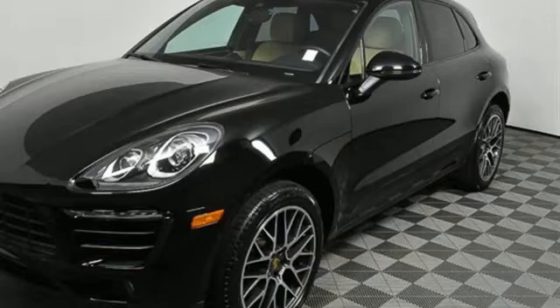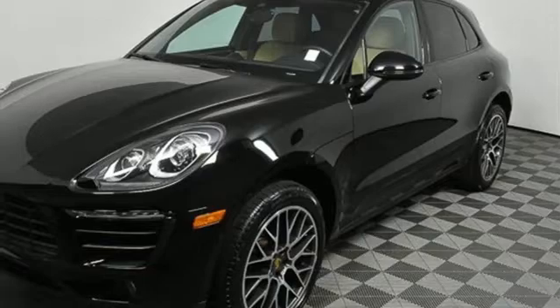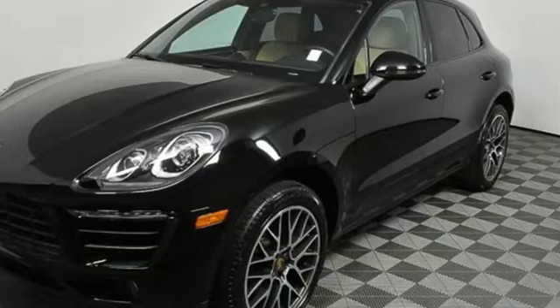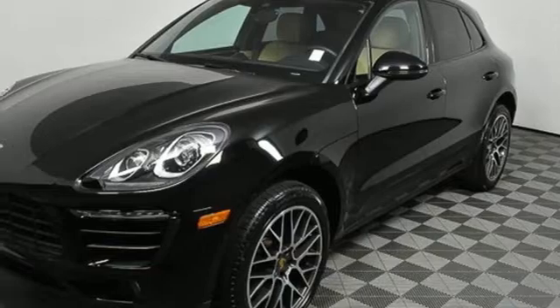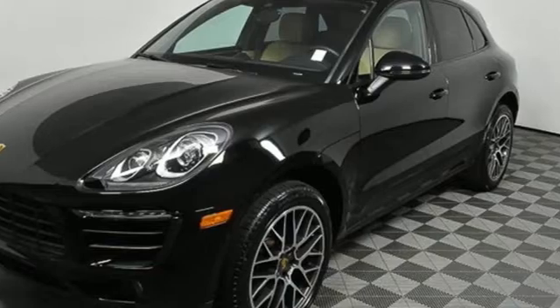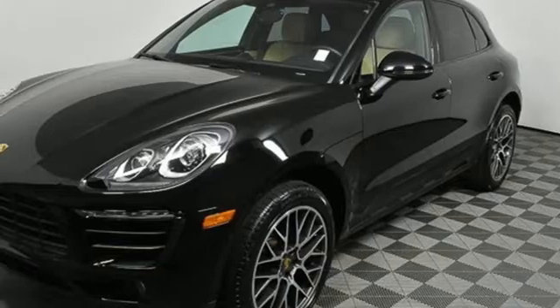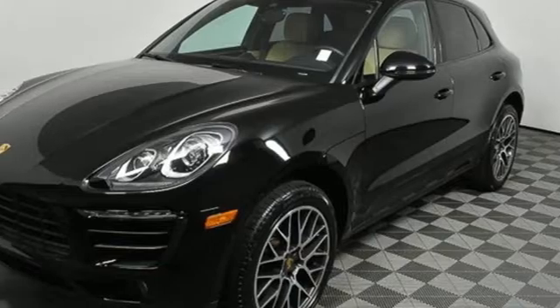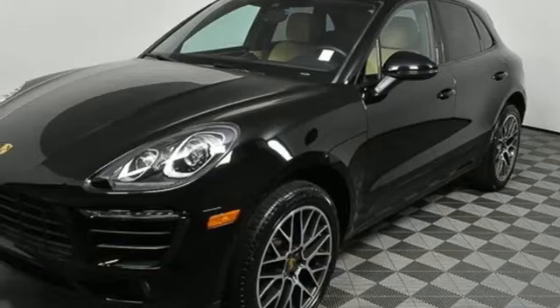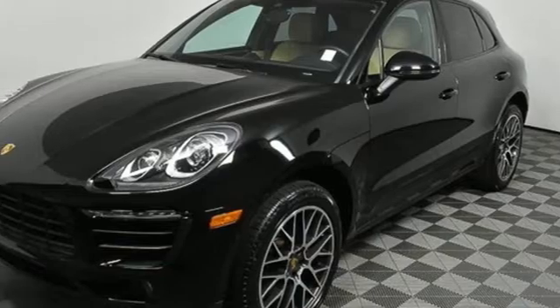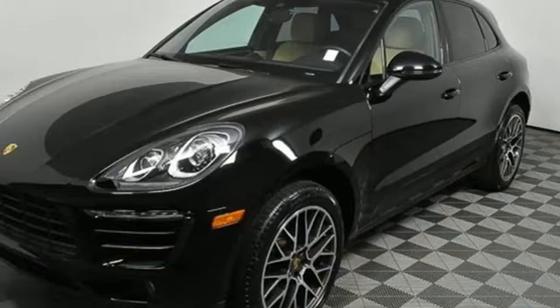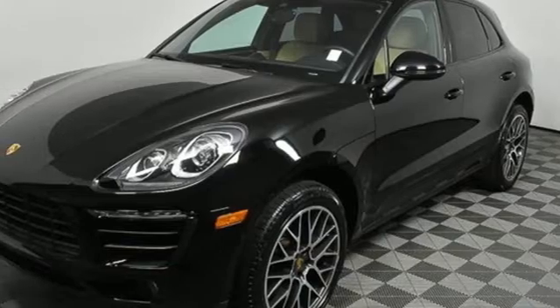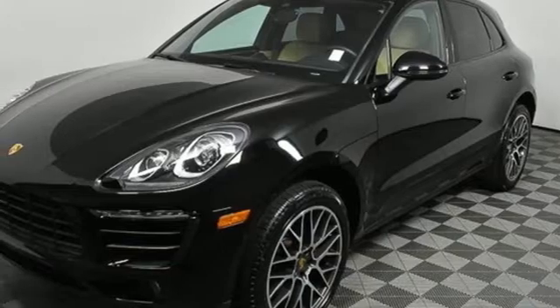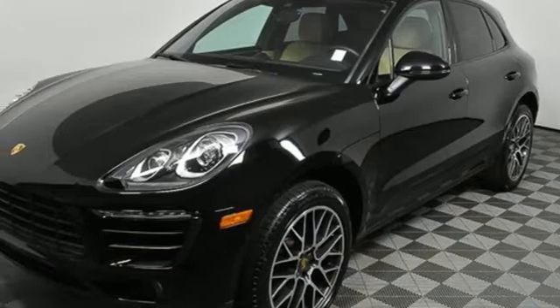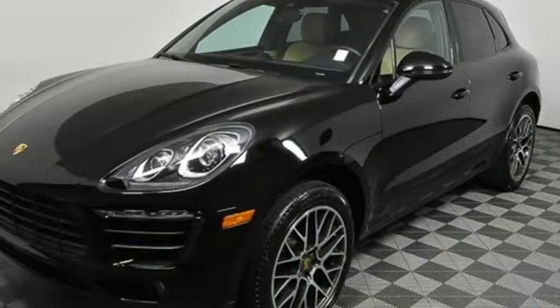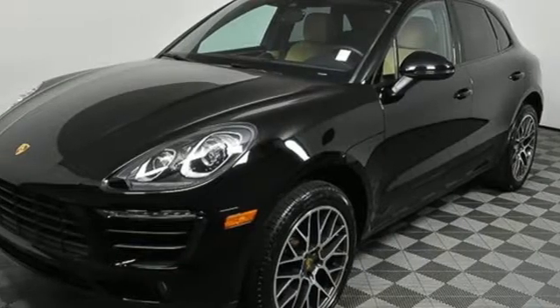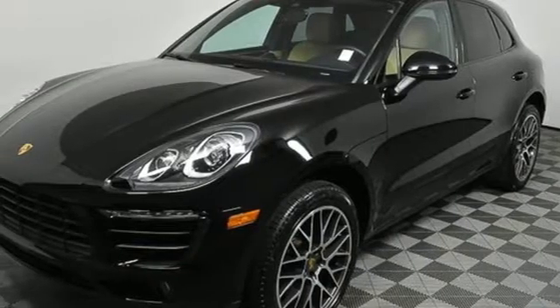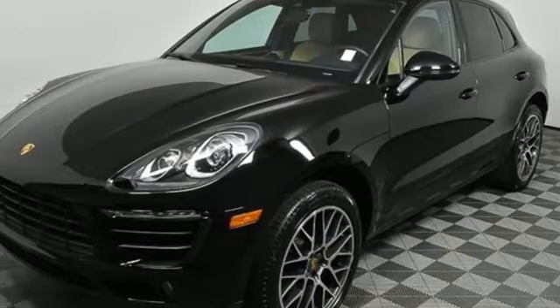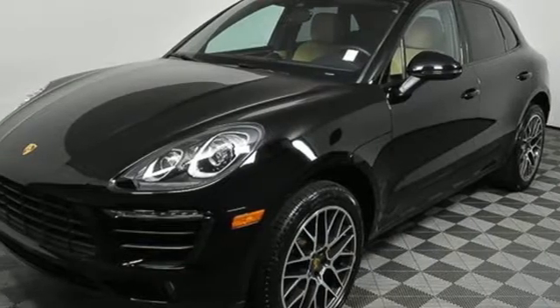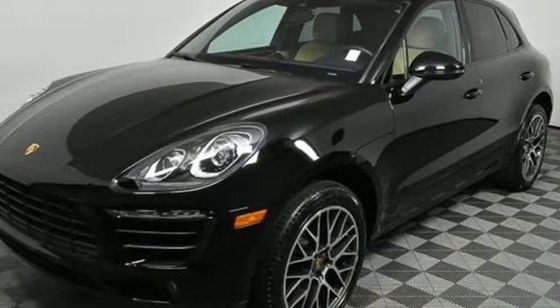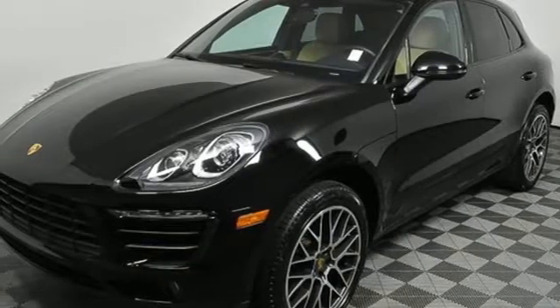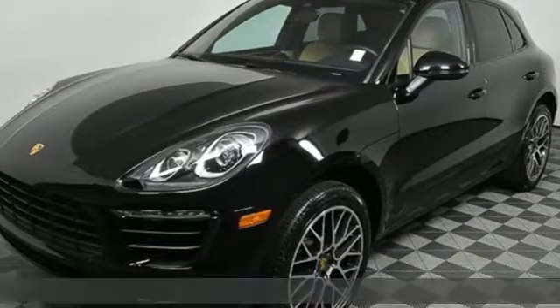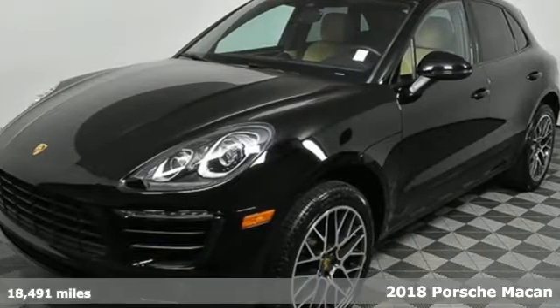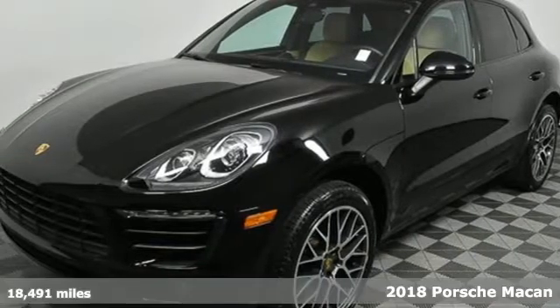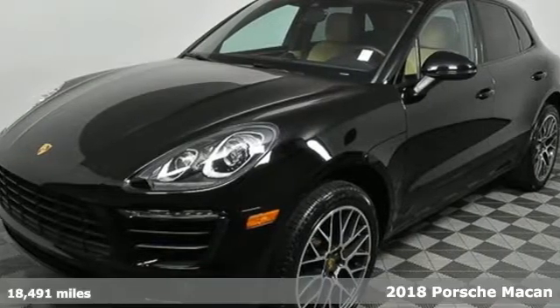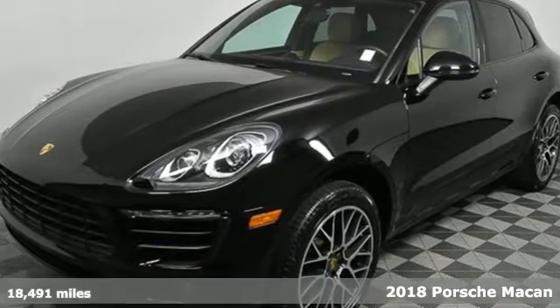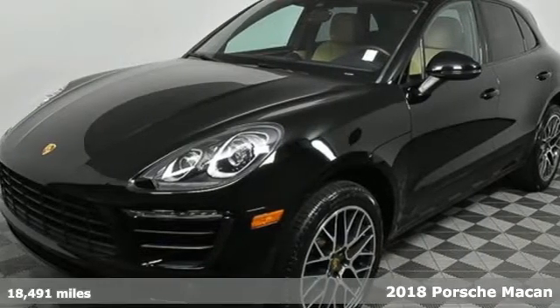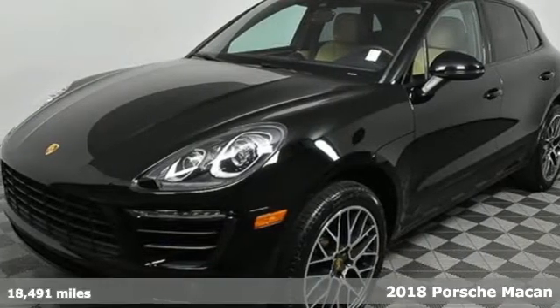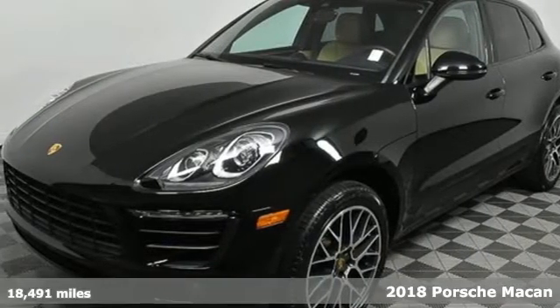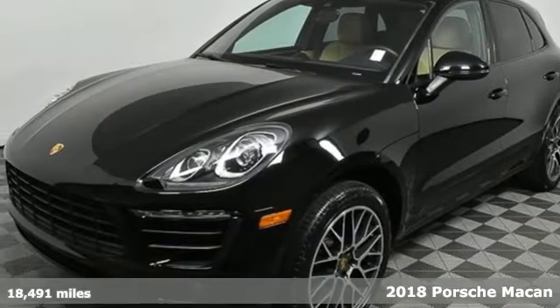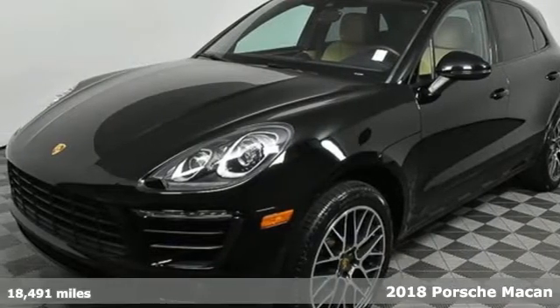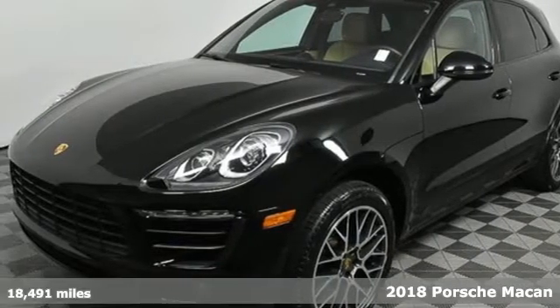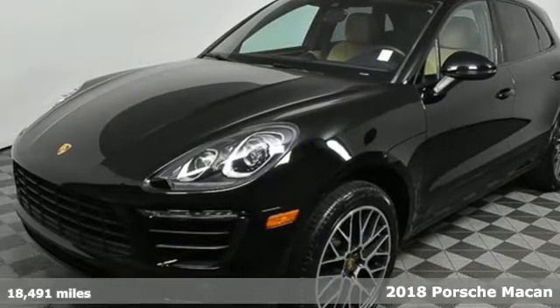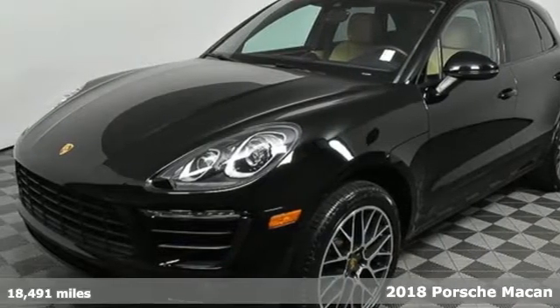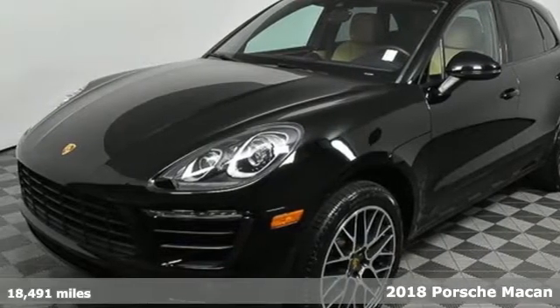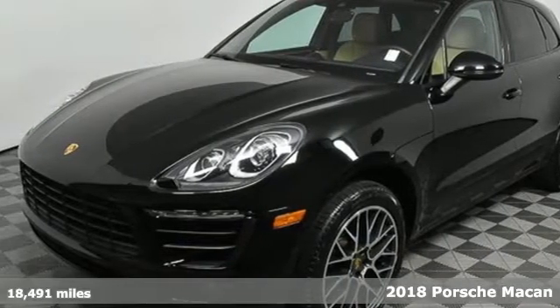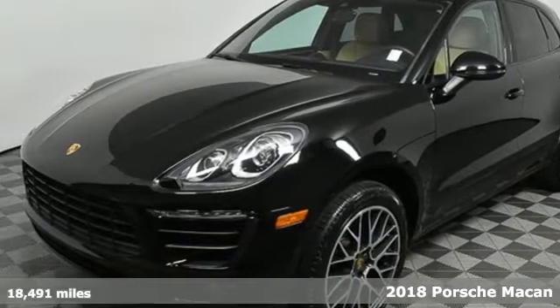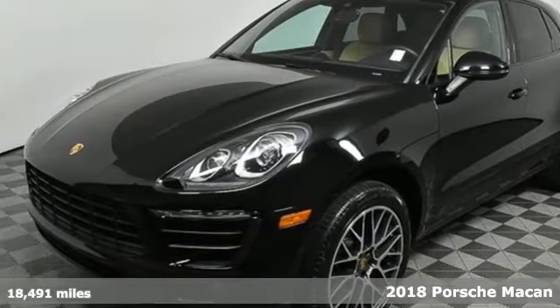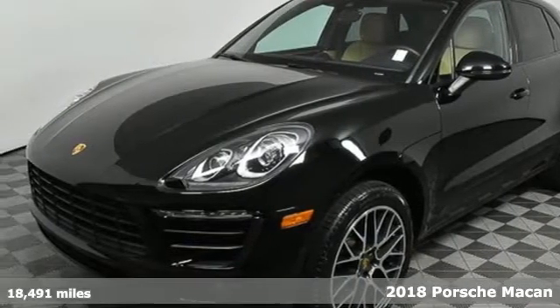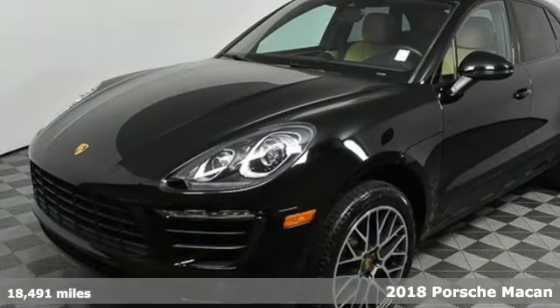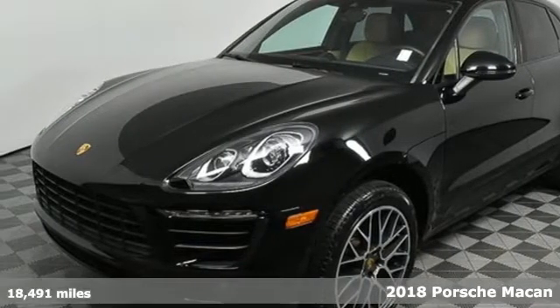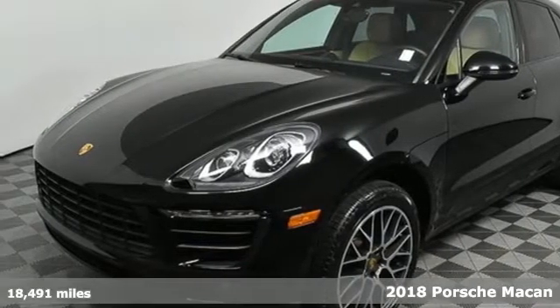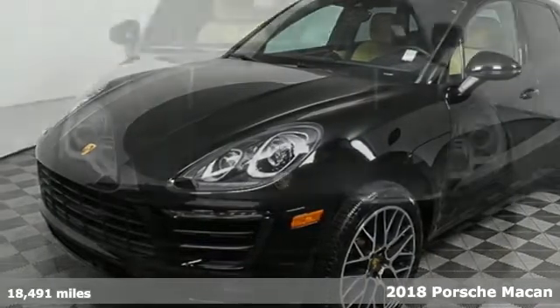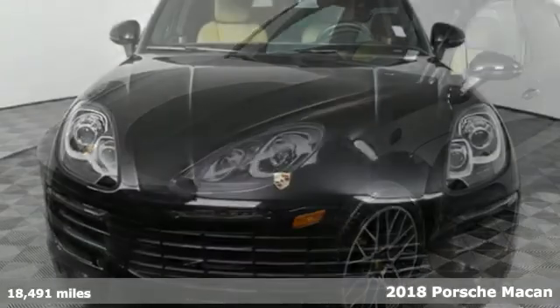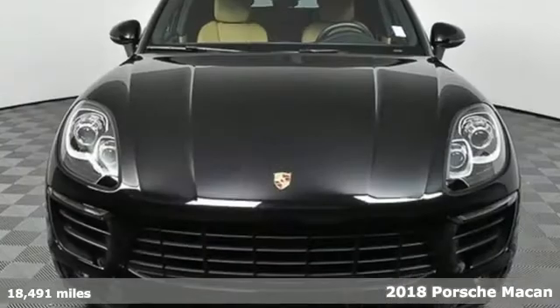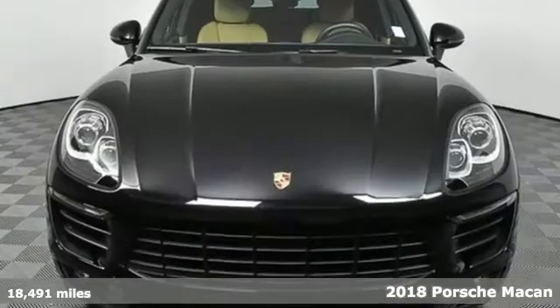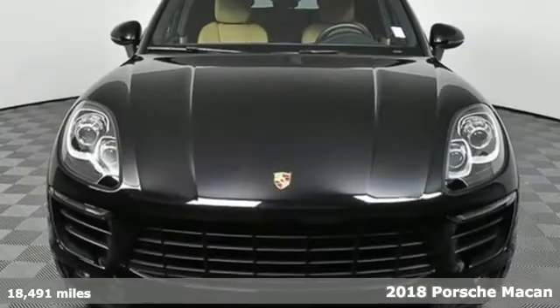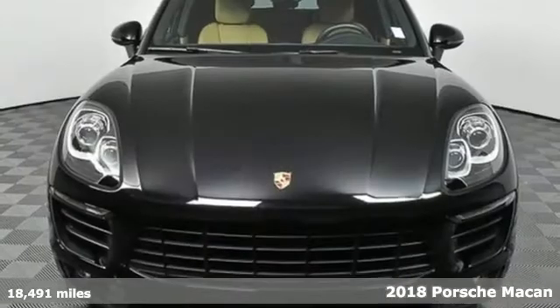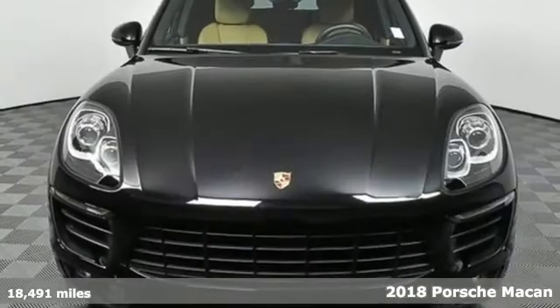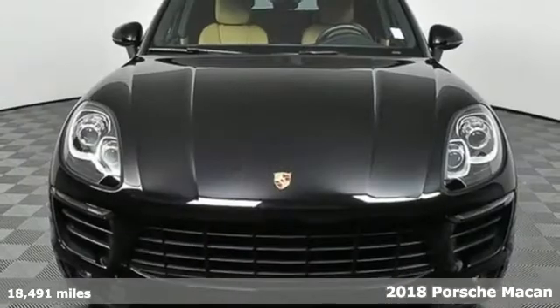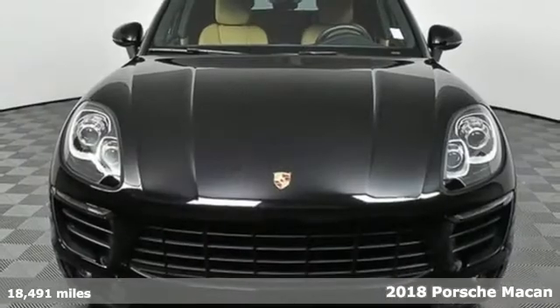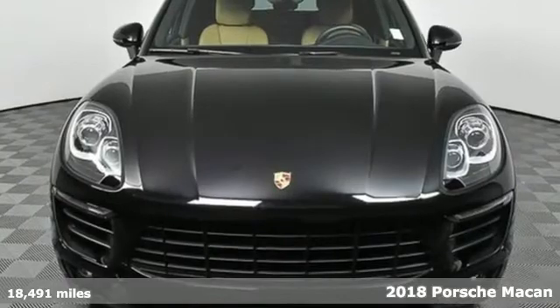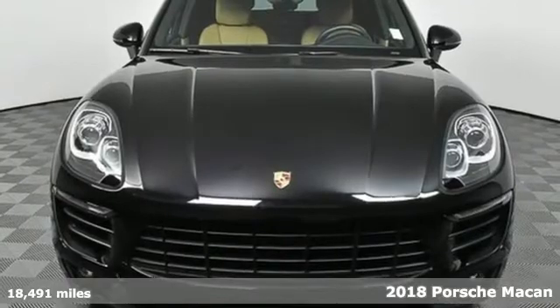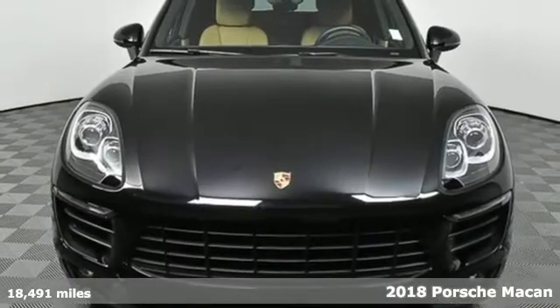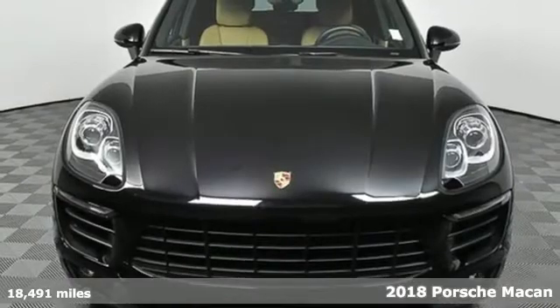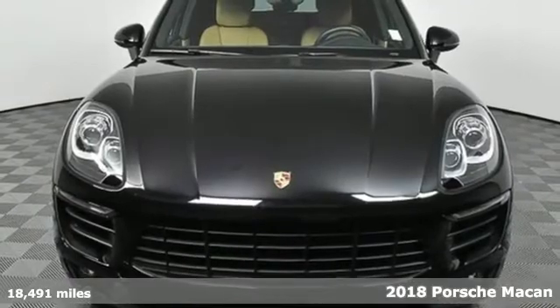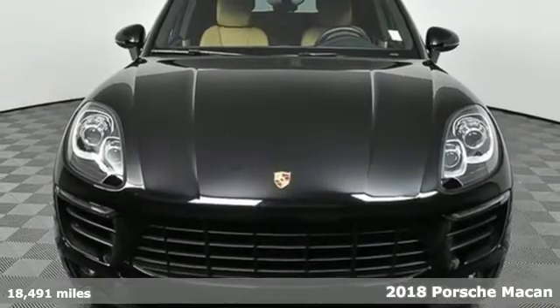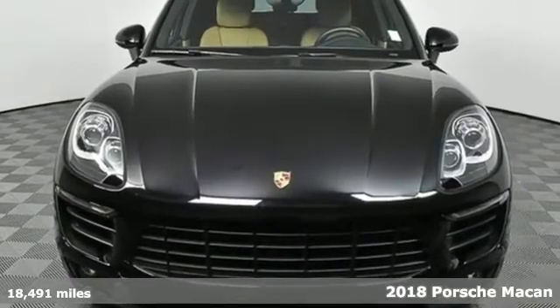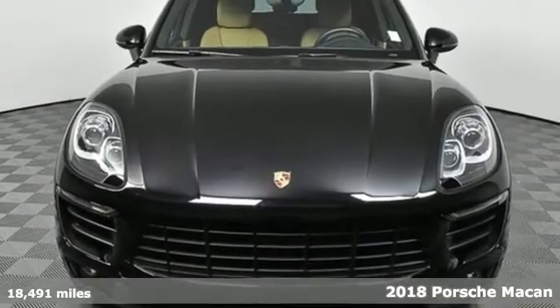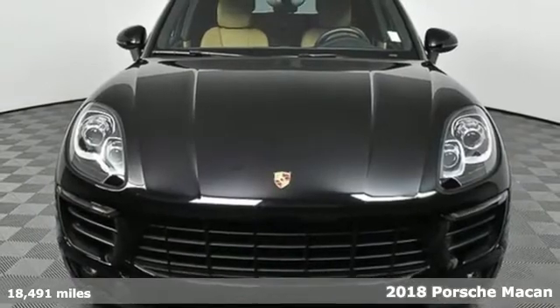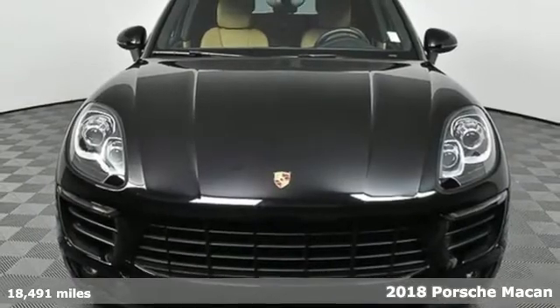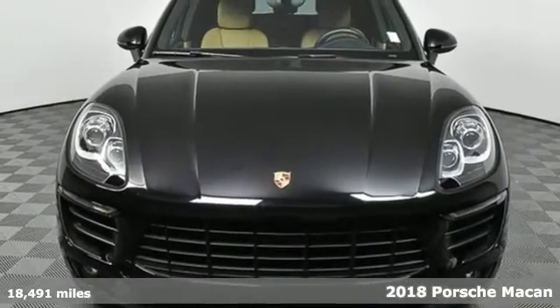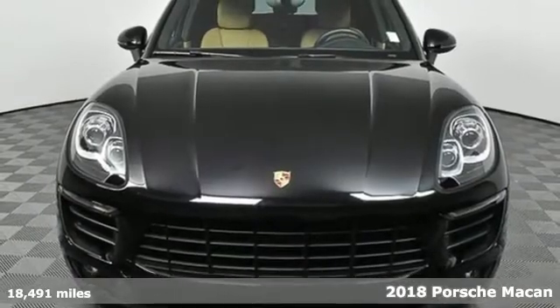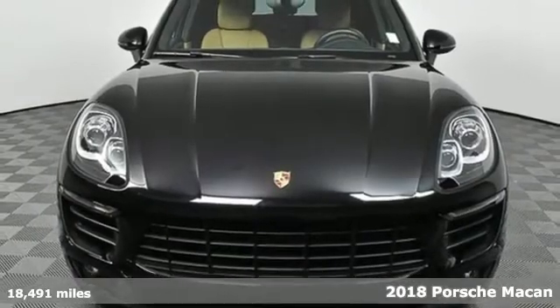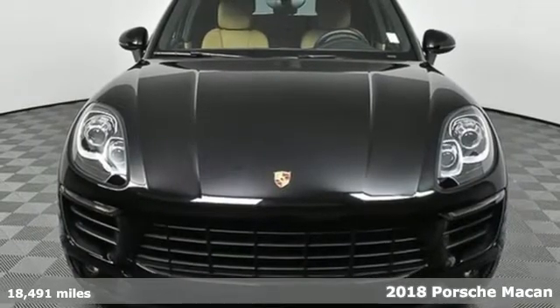It's a 2018 Porsche Macan. Porsche — highly intelligent performance.